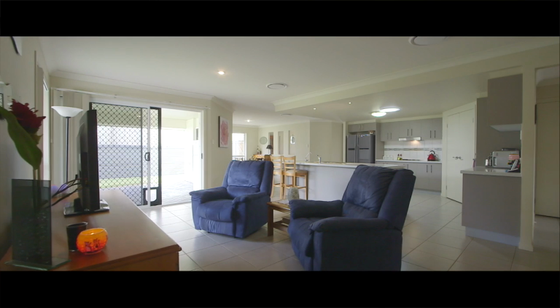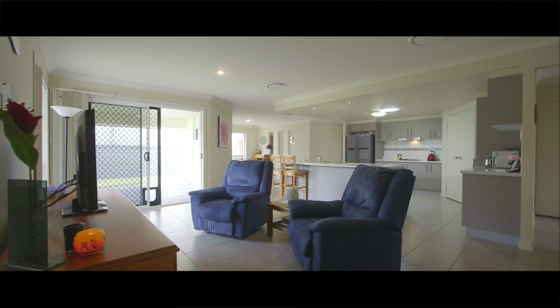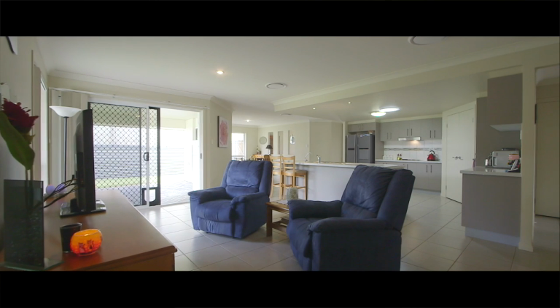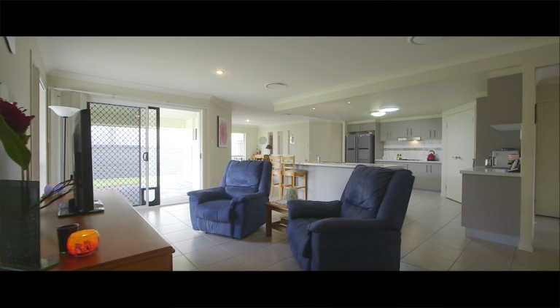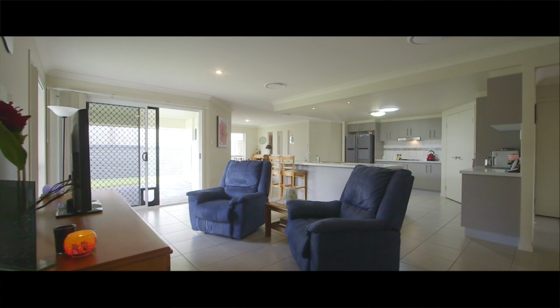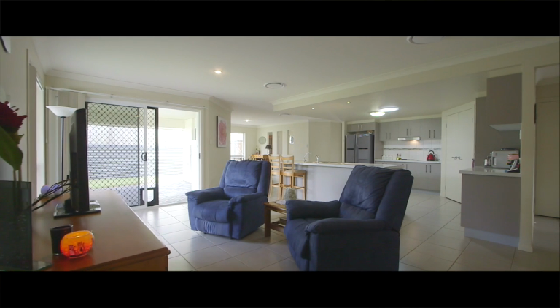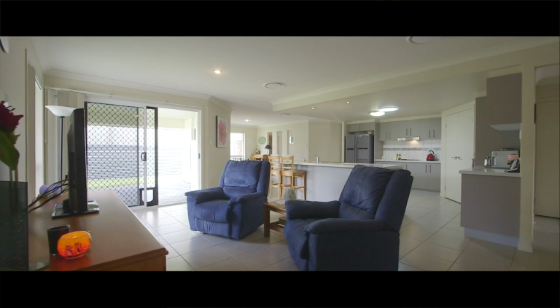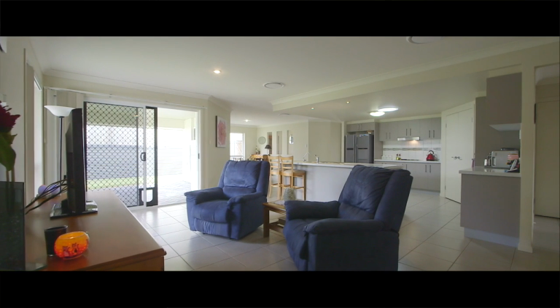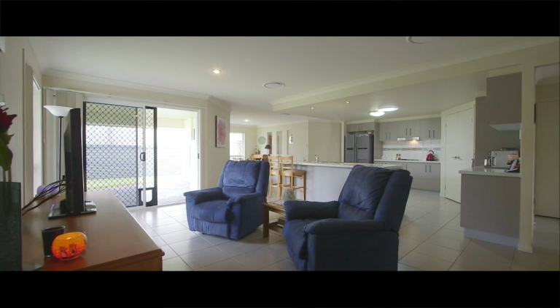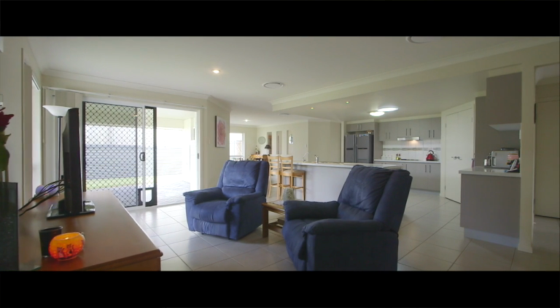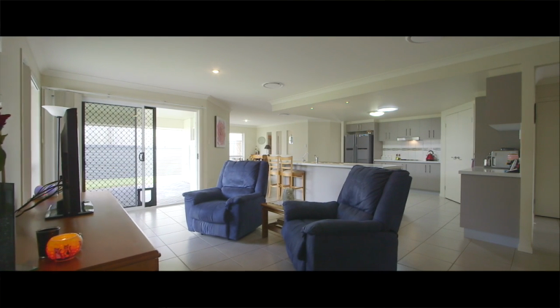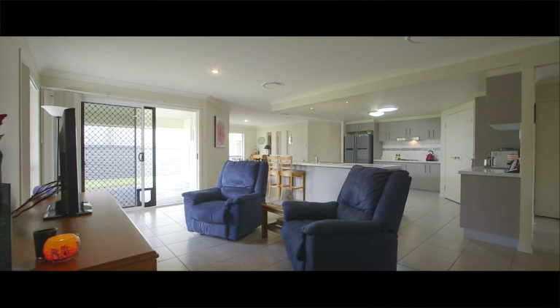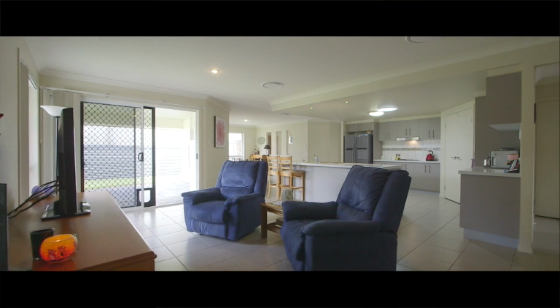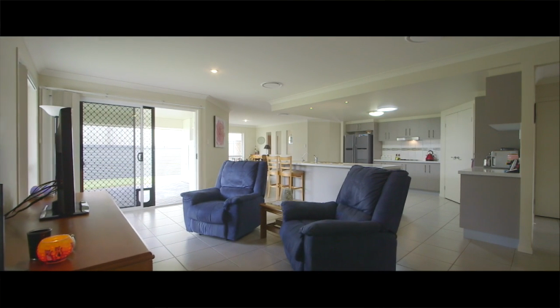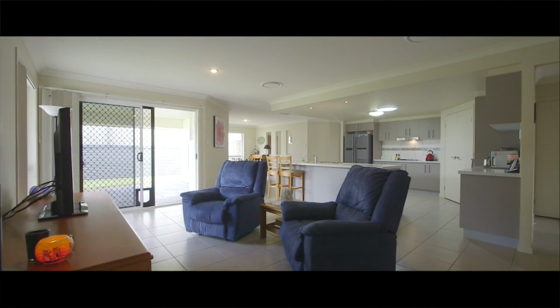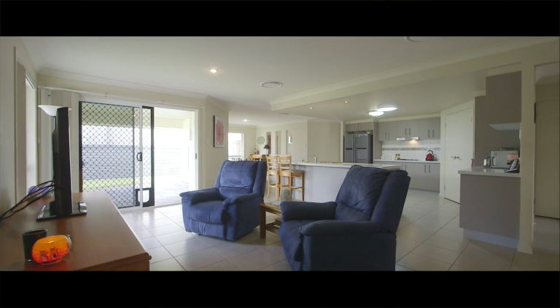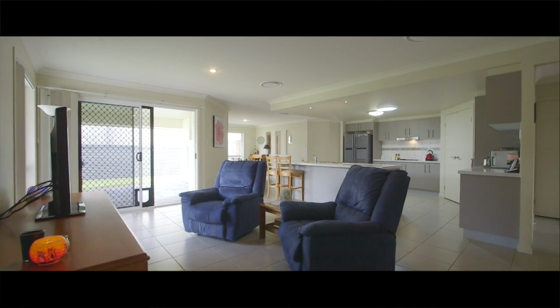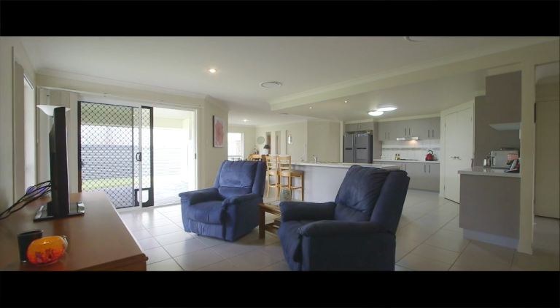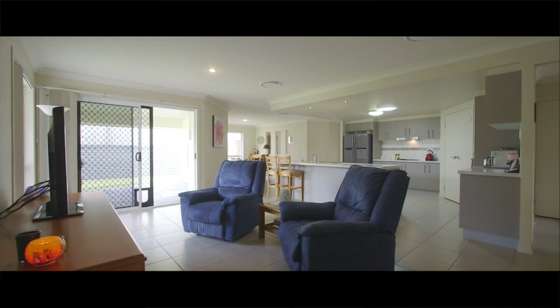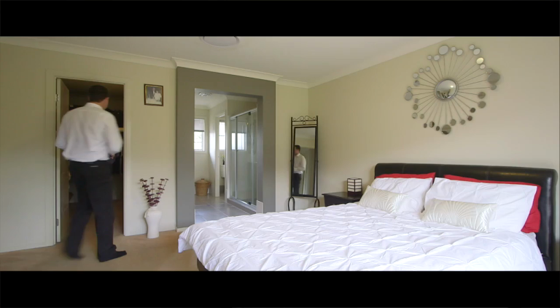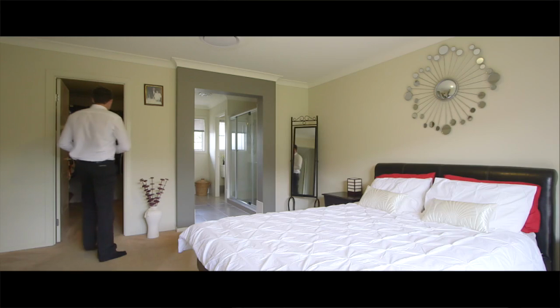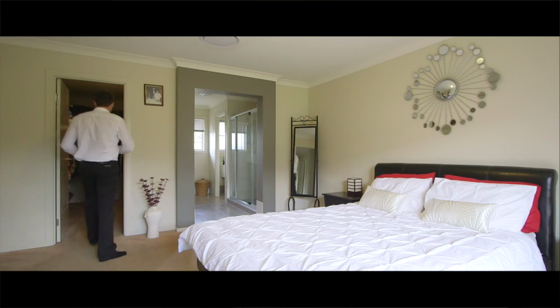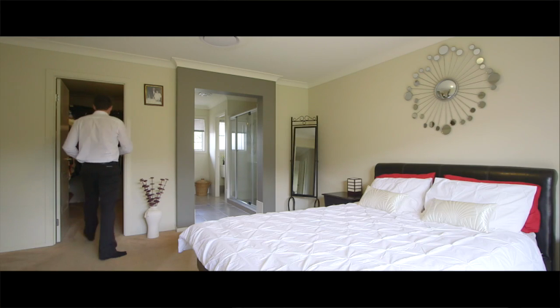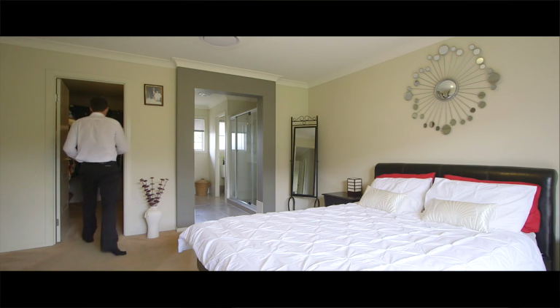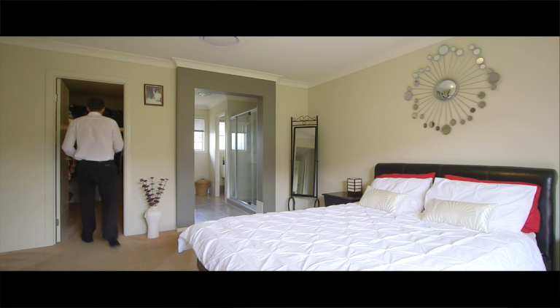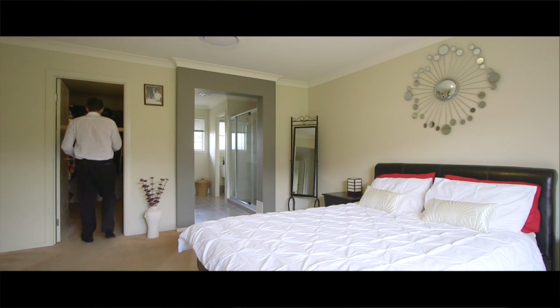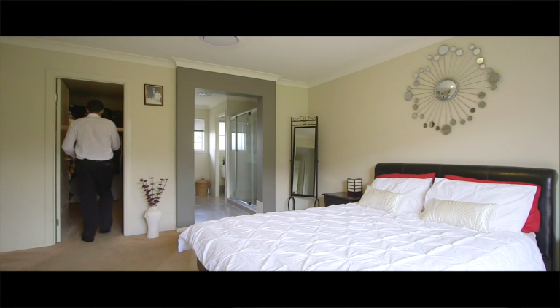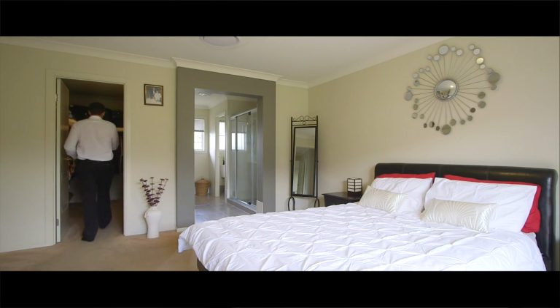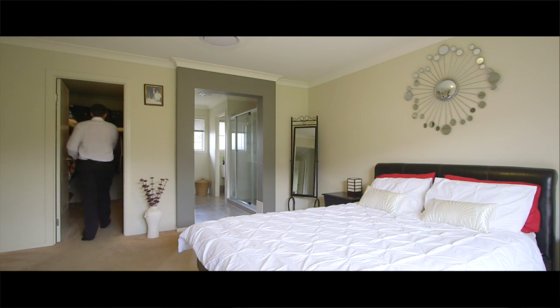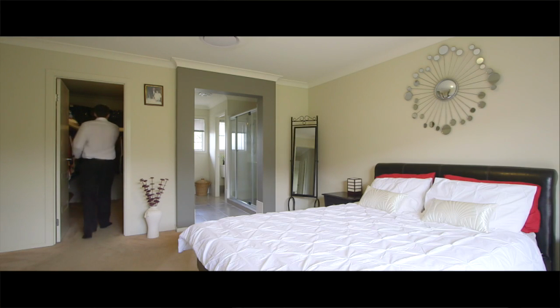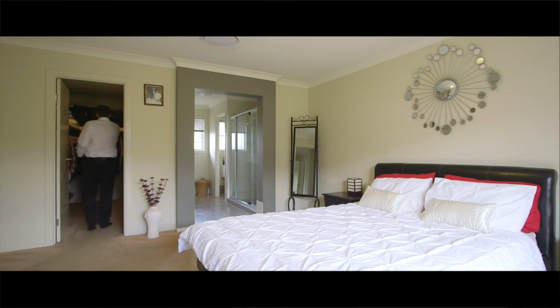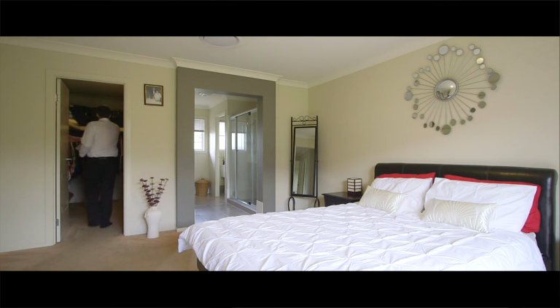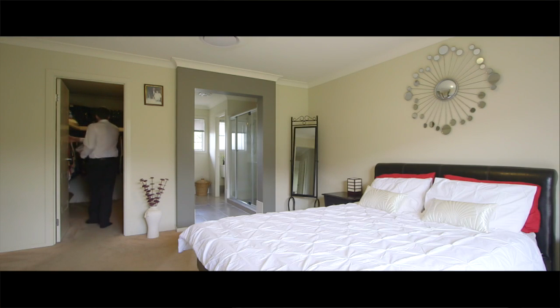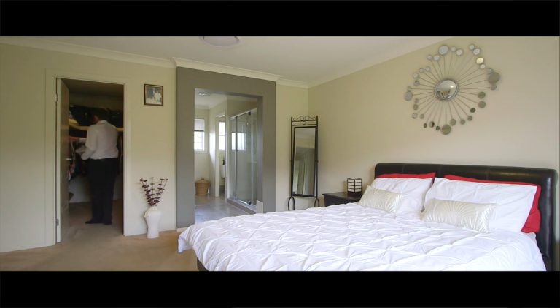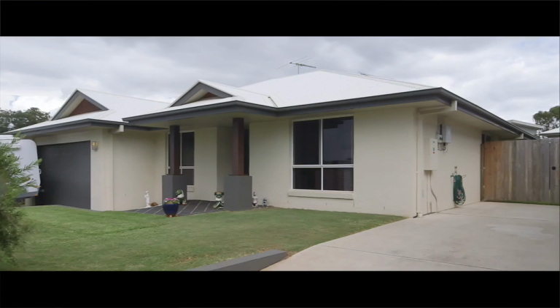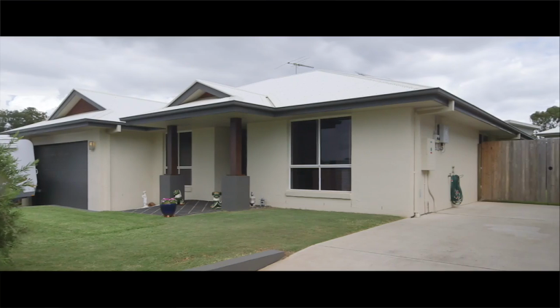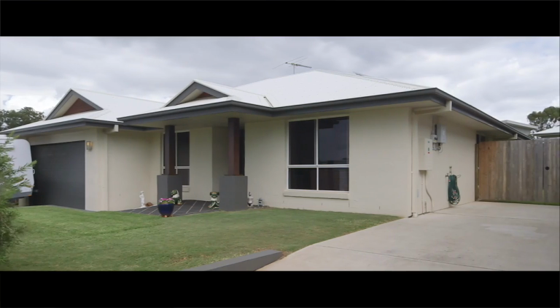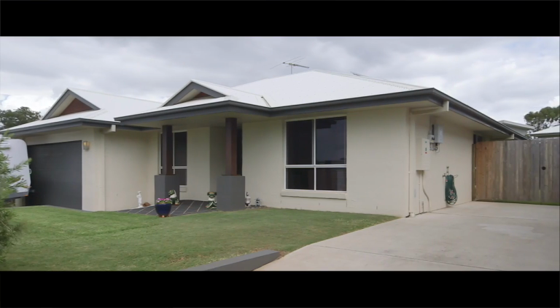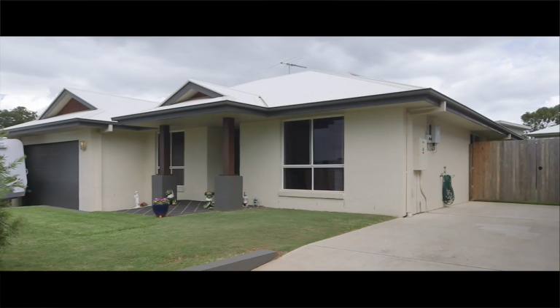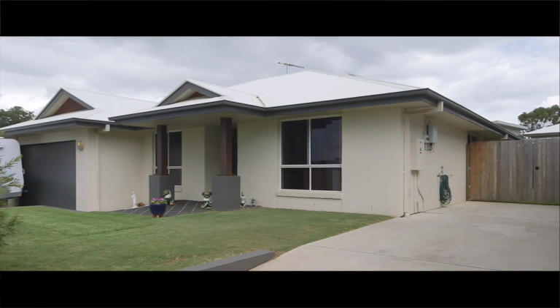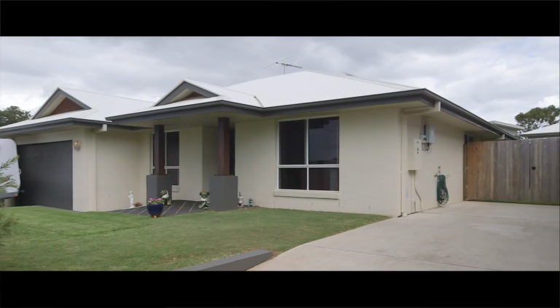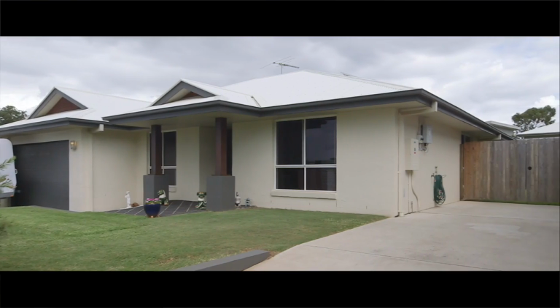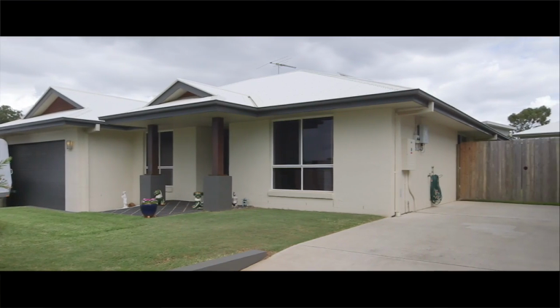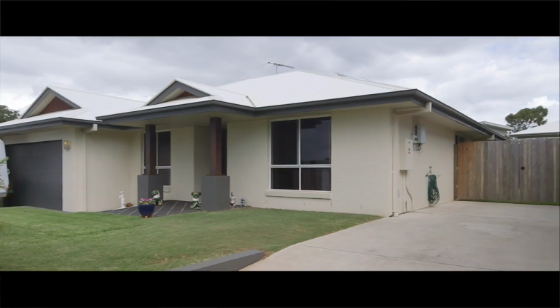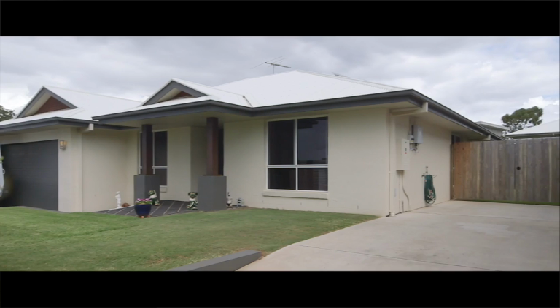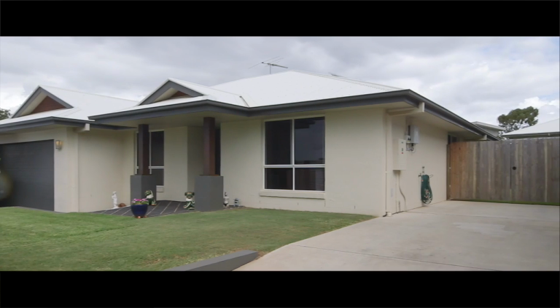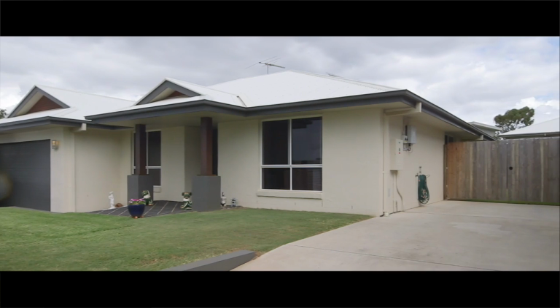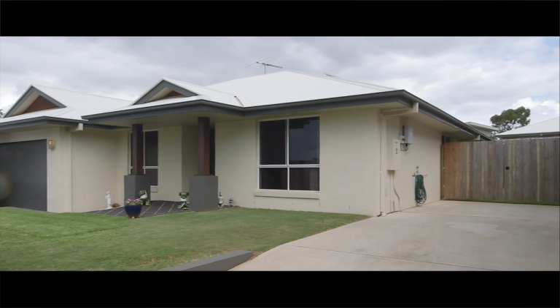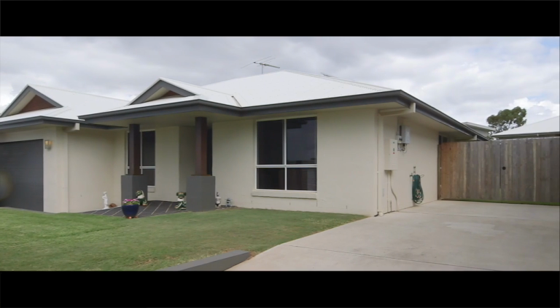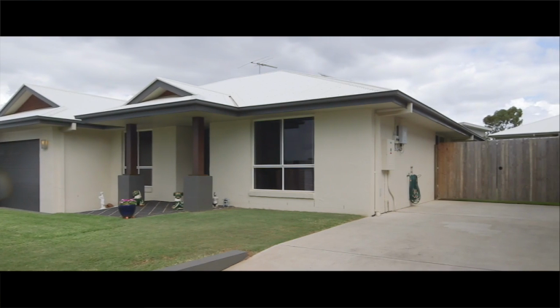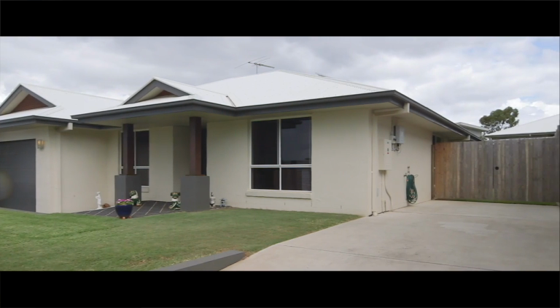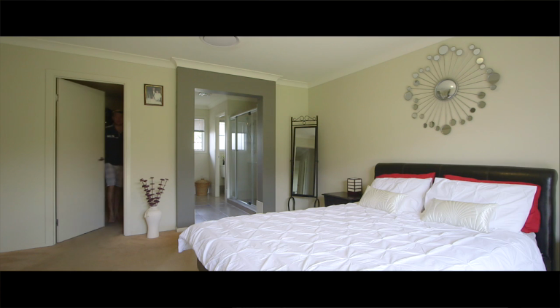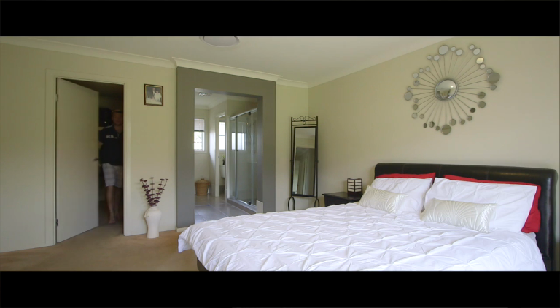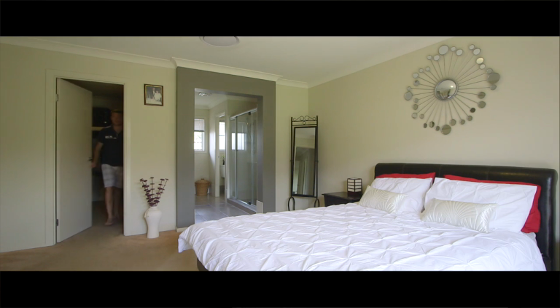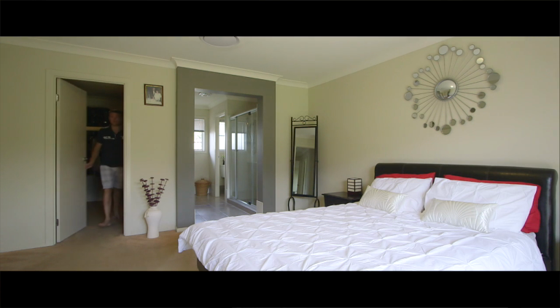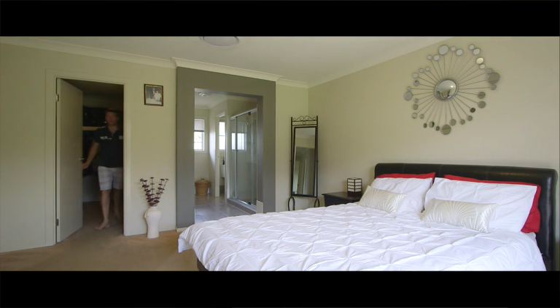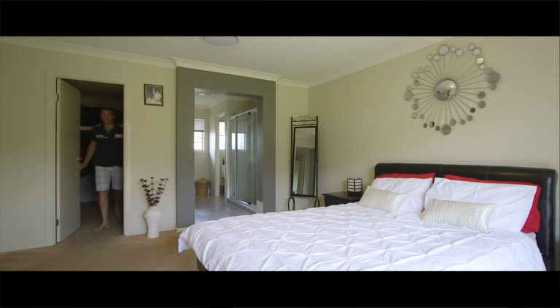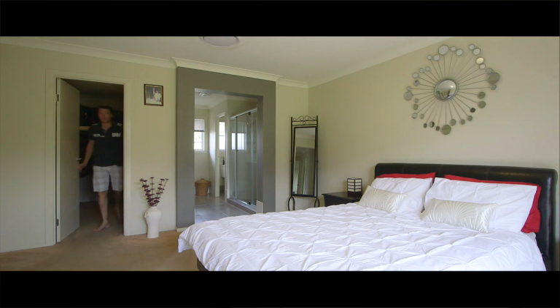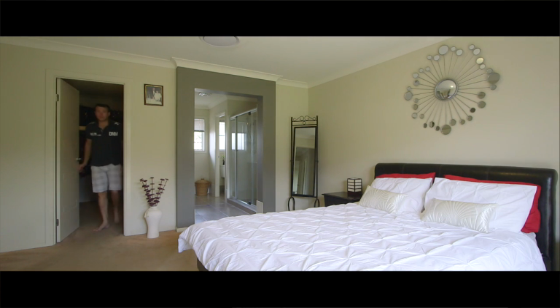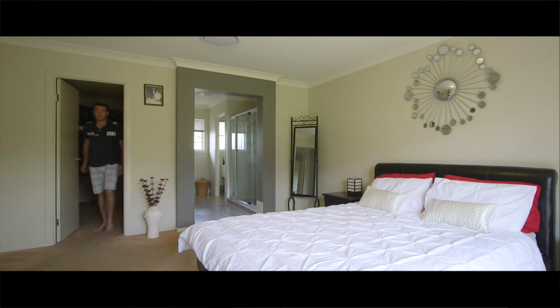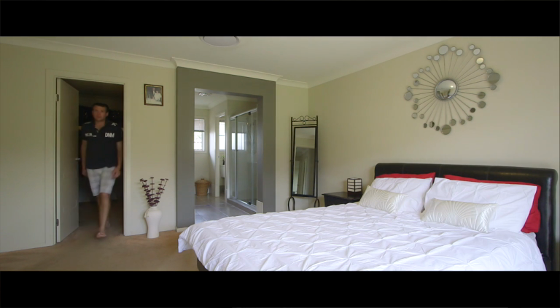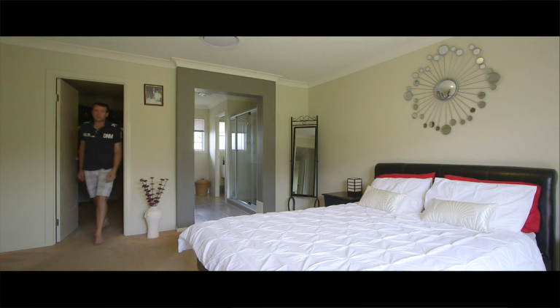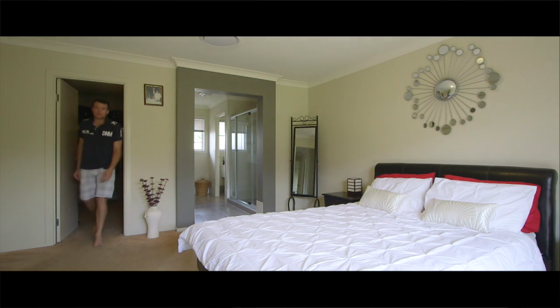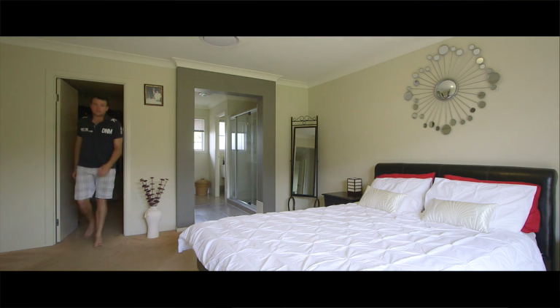Bring the boat, because the concrete side access allows for easy storage and an easy getaway for those spectacular days and spur-of-the-moment trips.